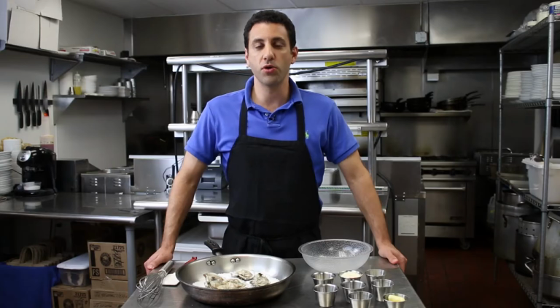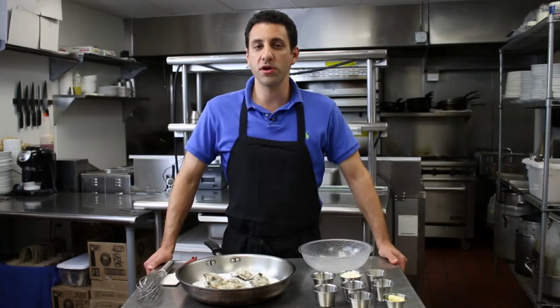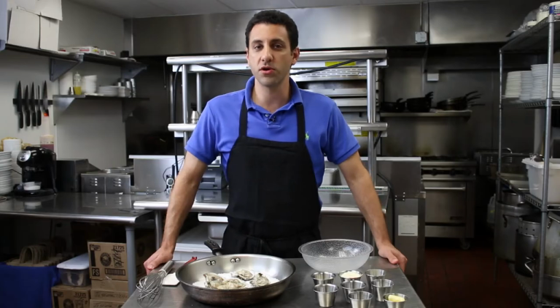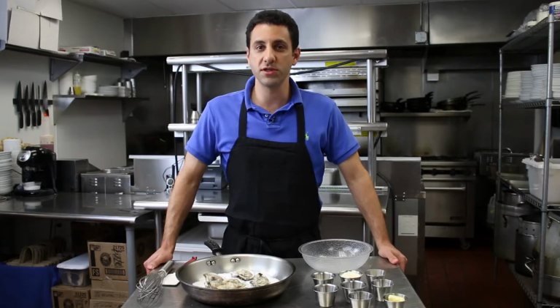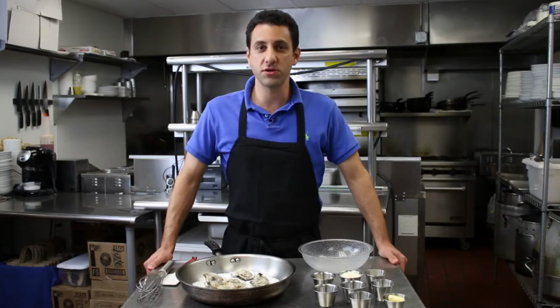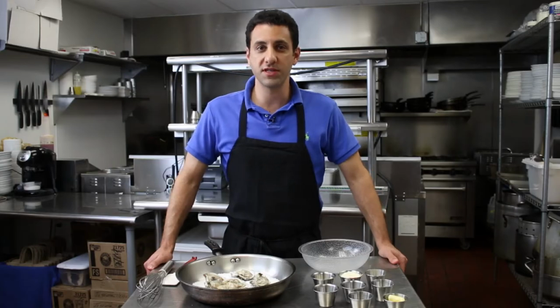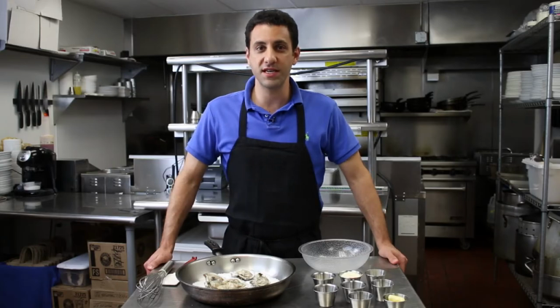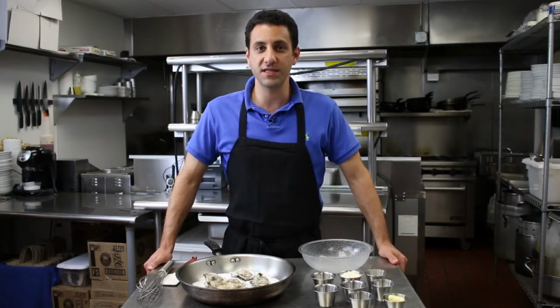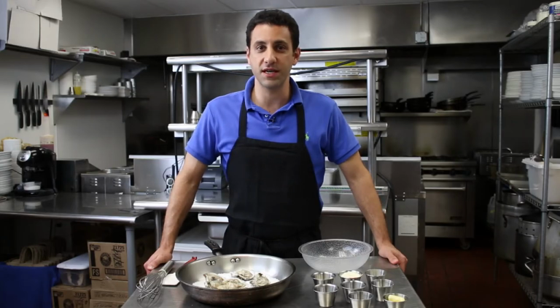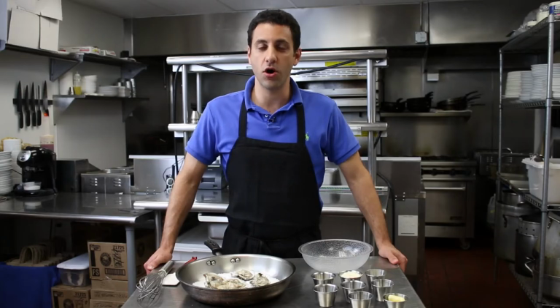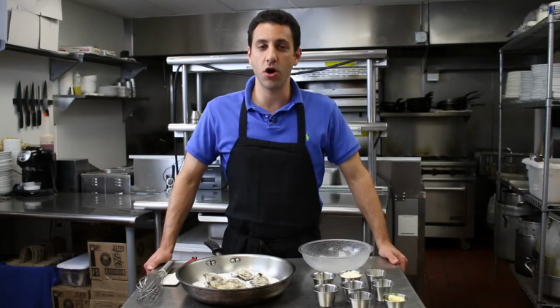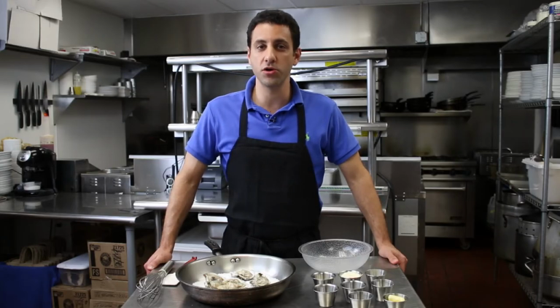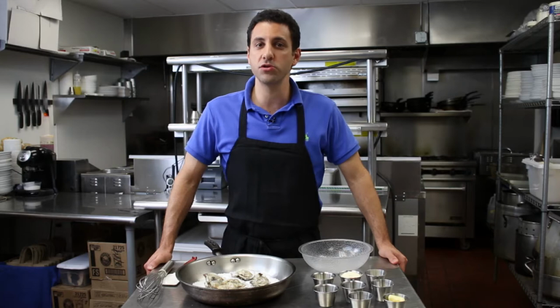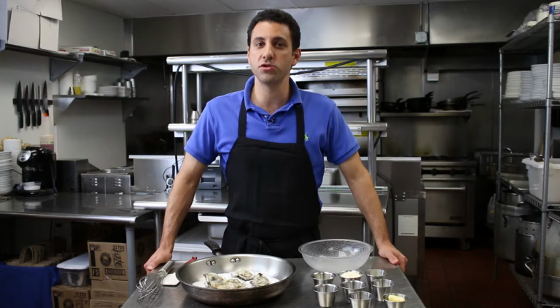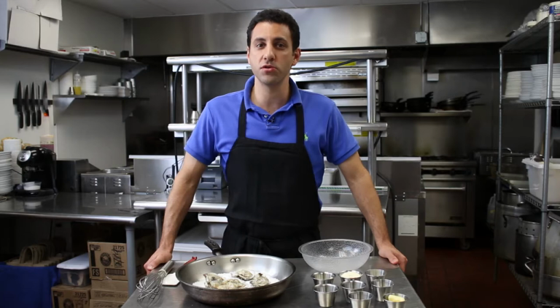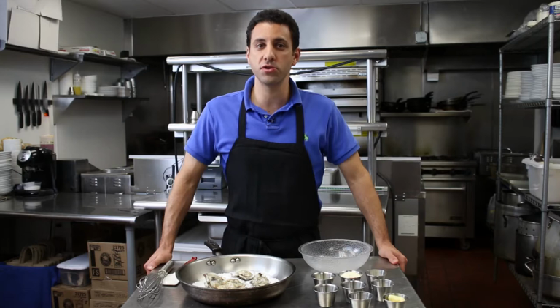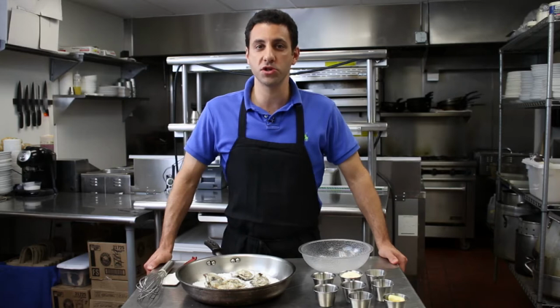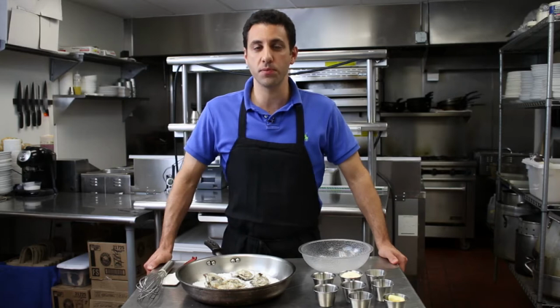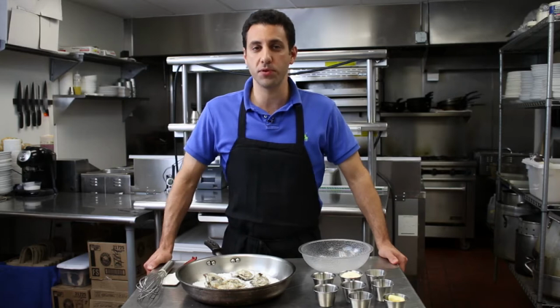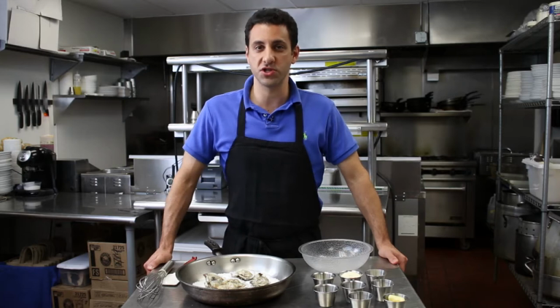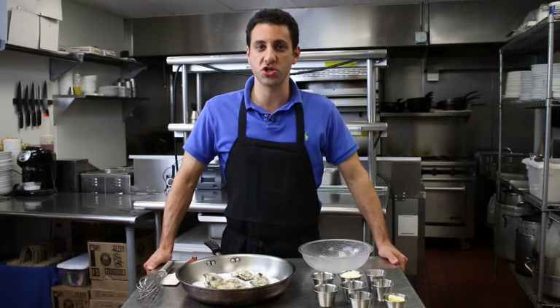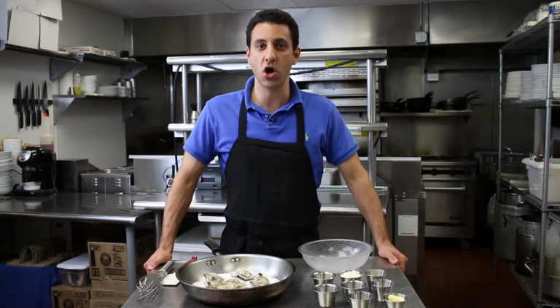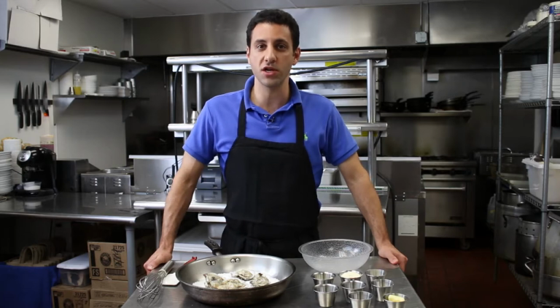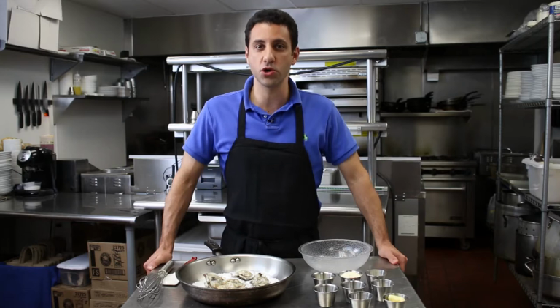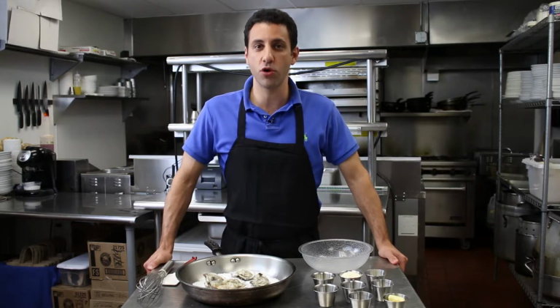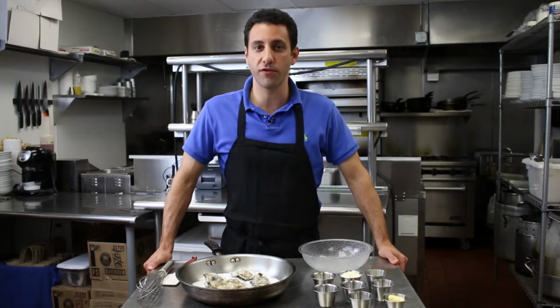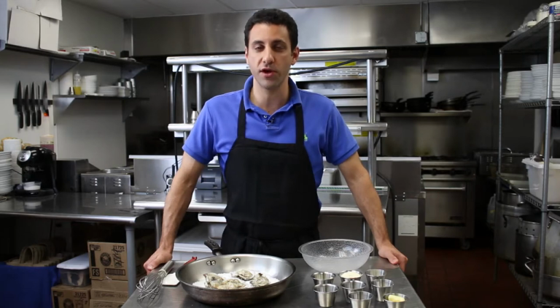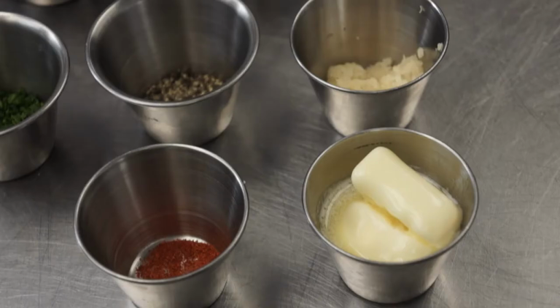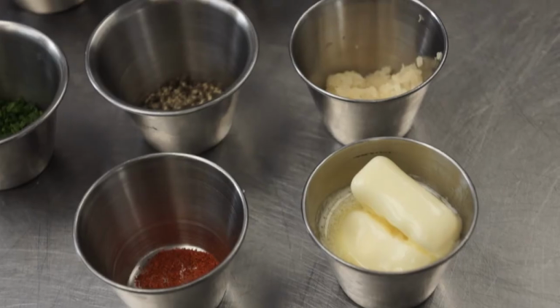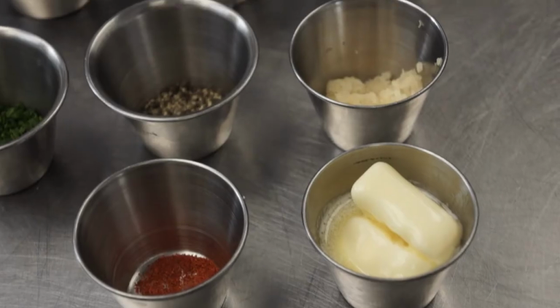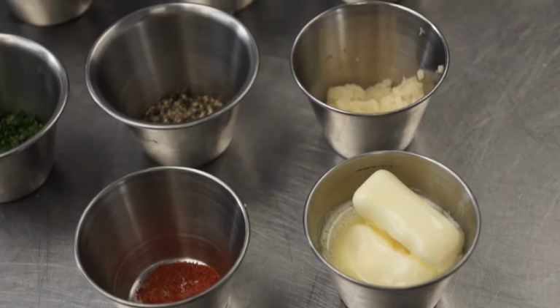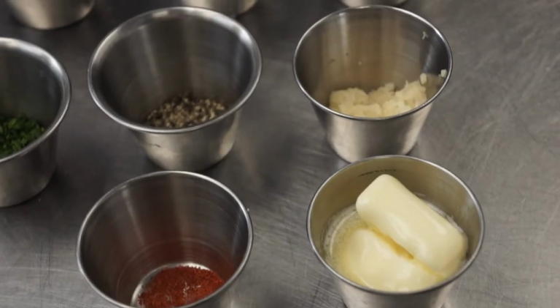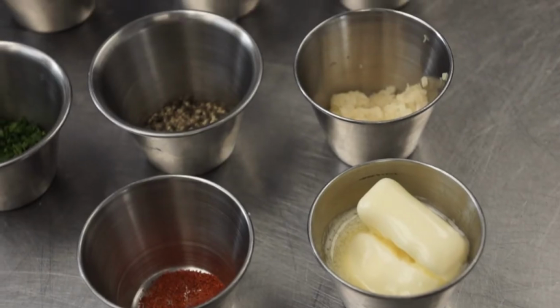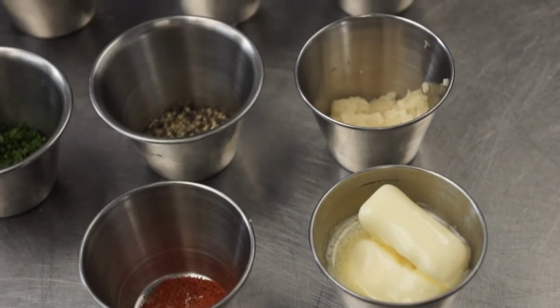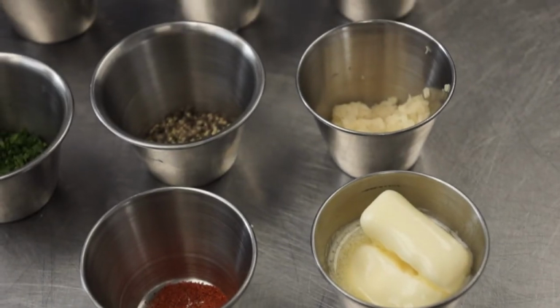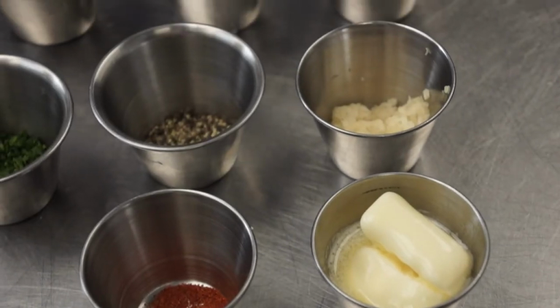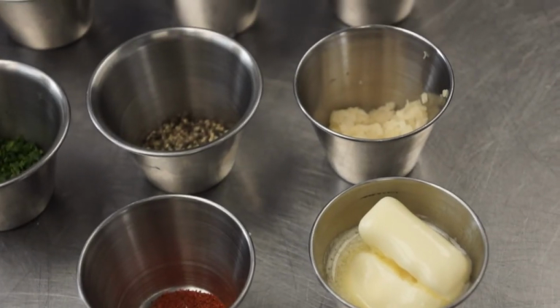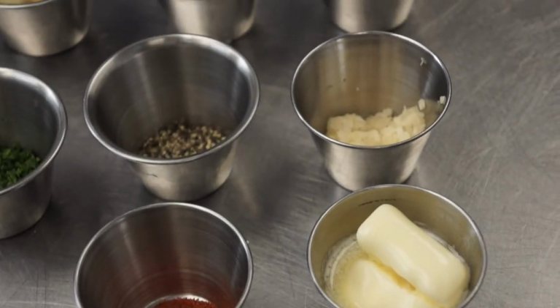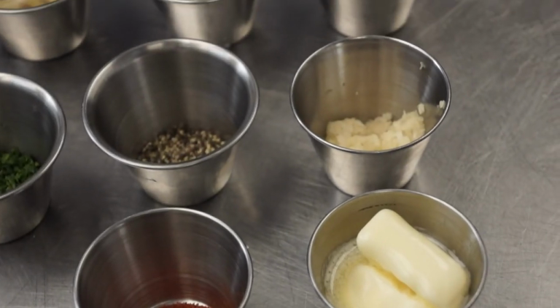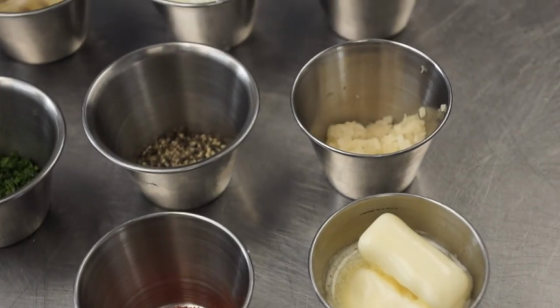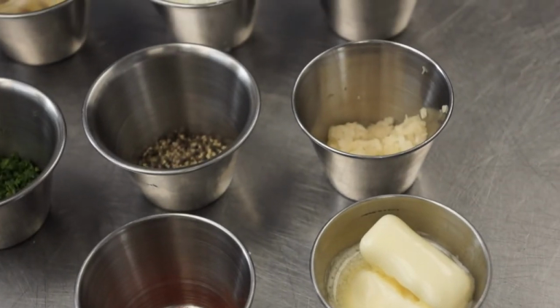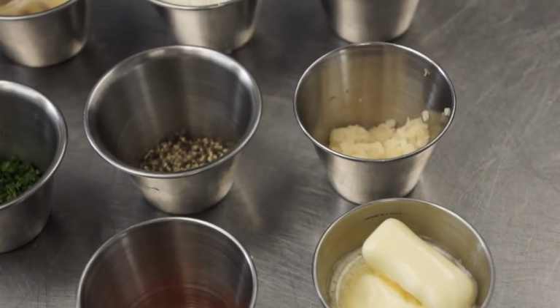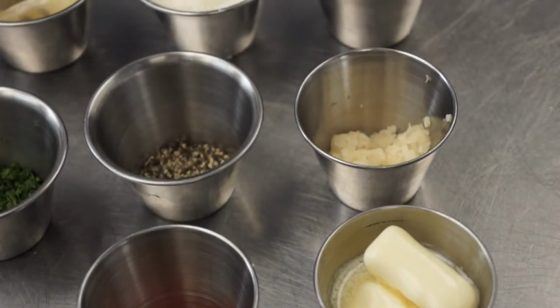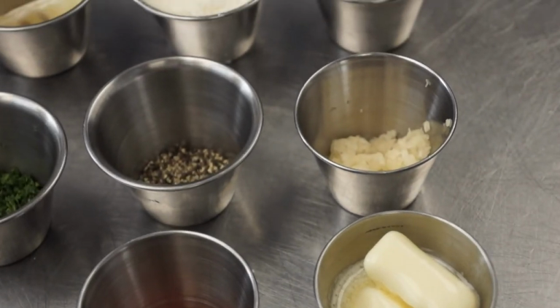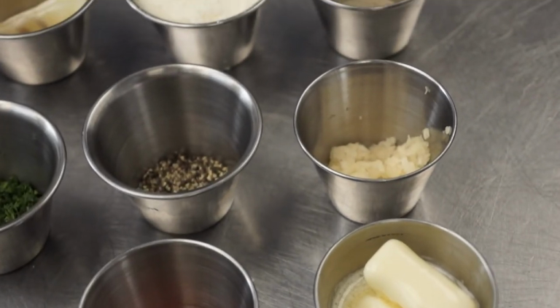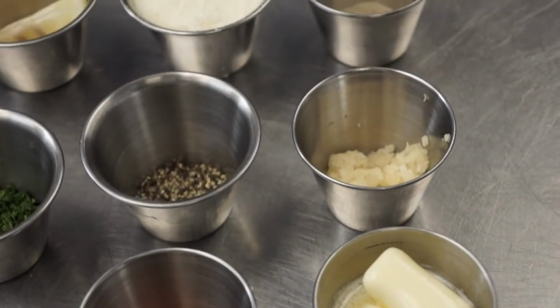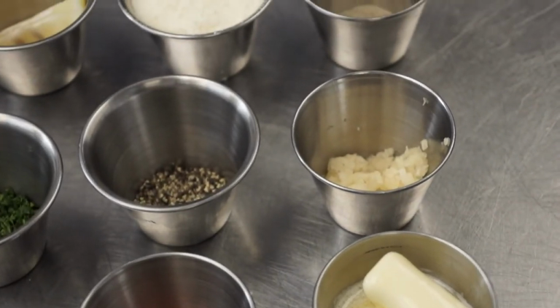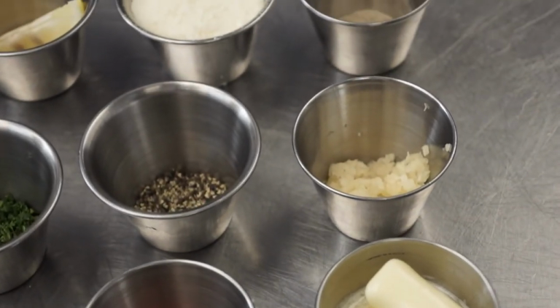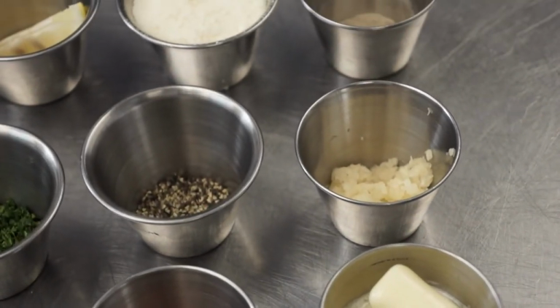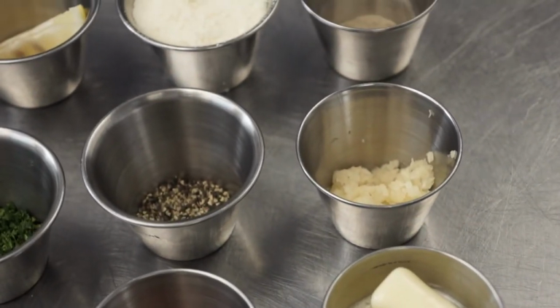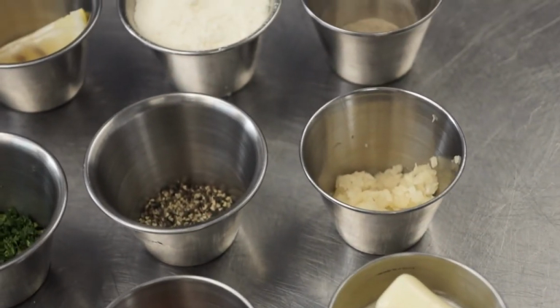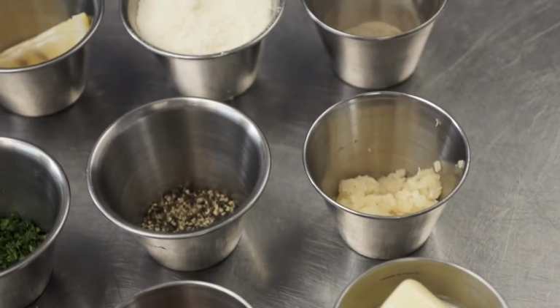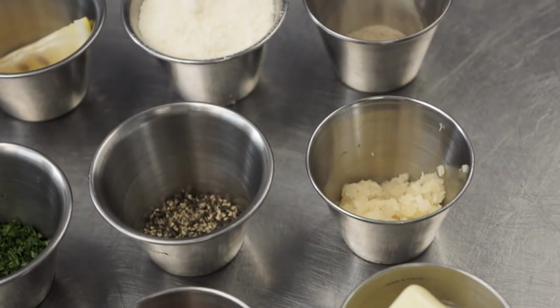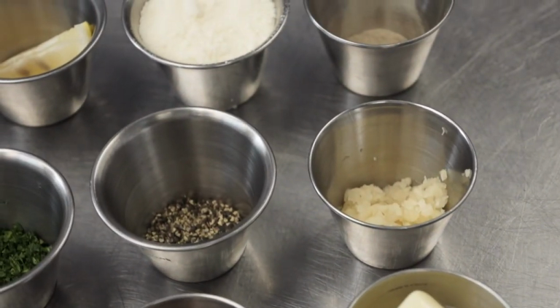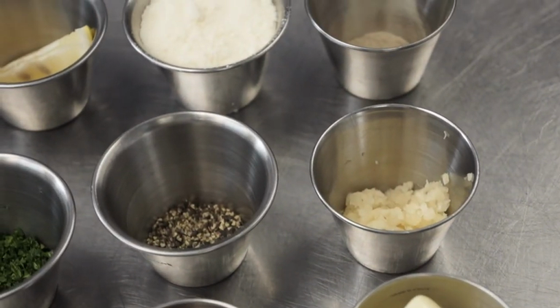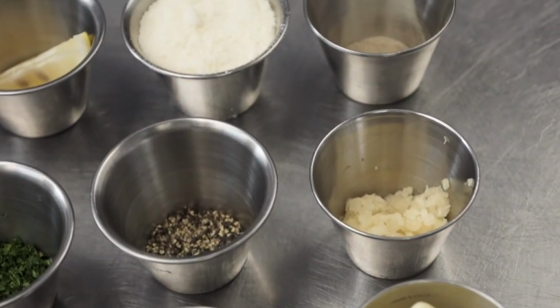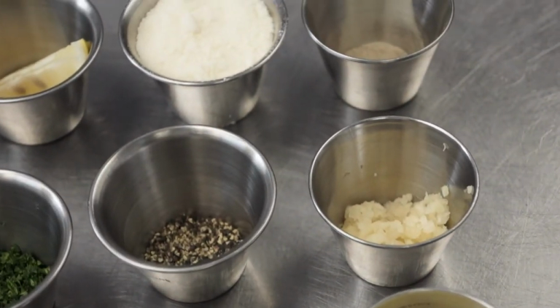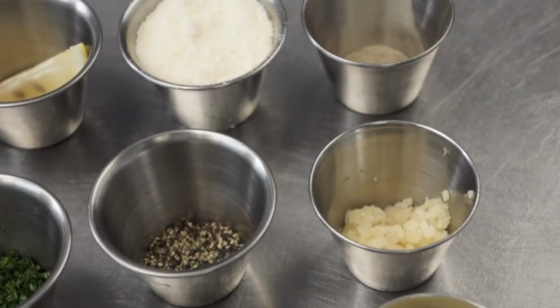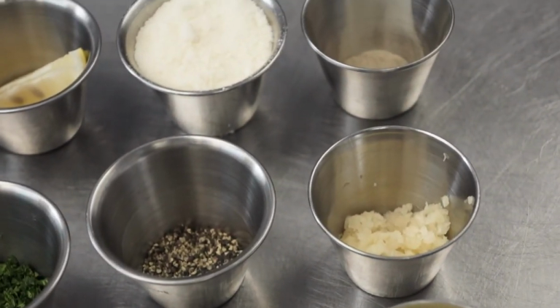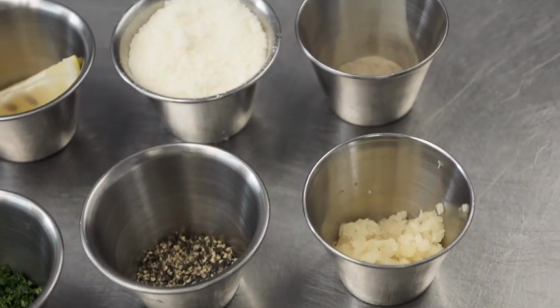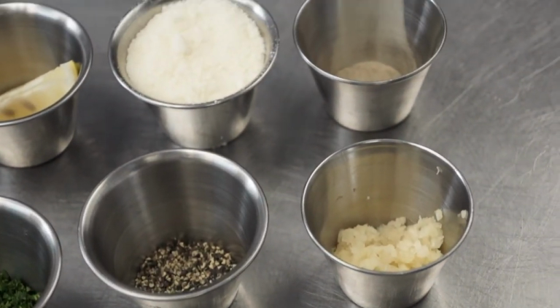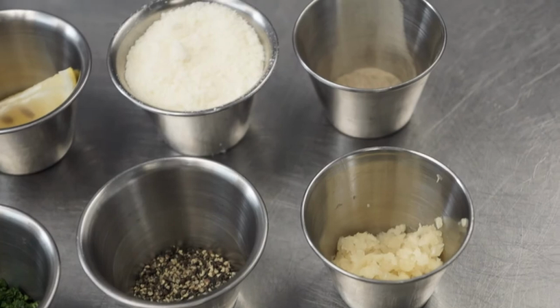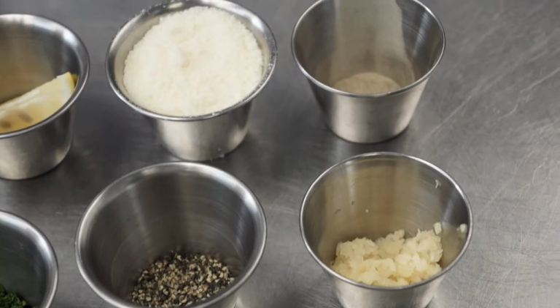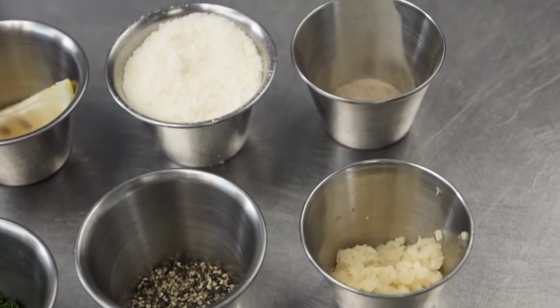Broiling an oyster is easy. All you do is put a sauce over it and cook it under directional heat from the top for just a couple of minutes.